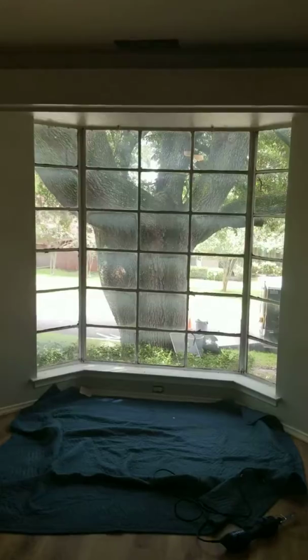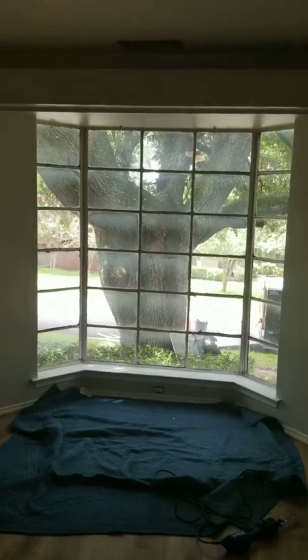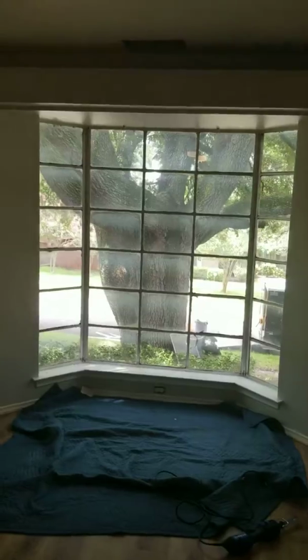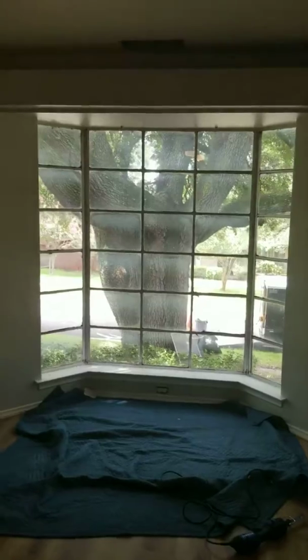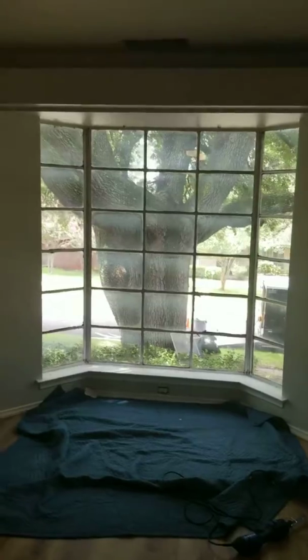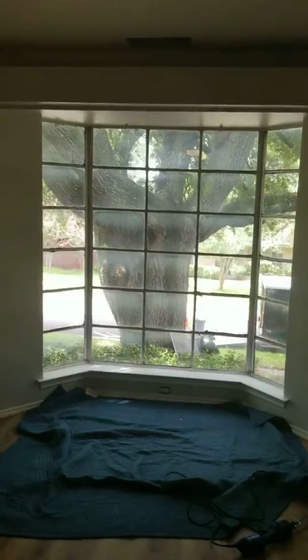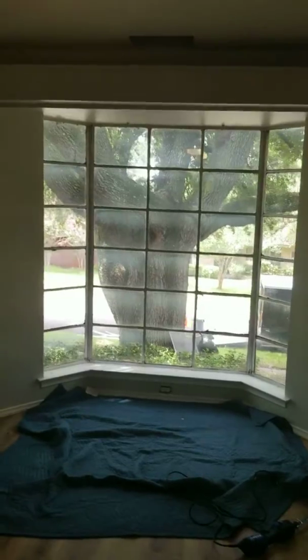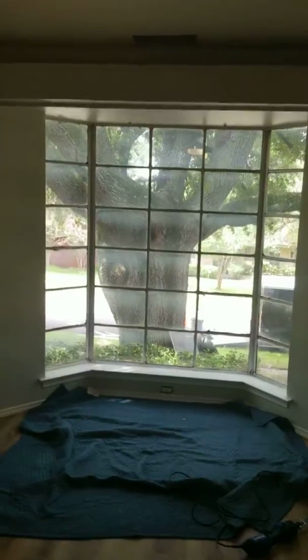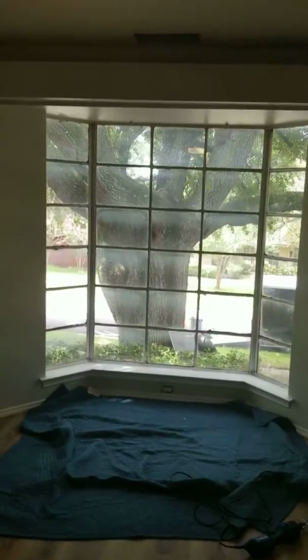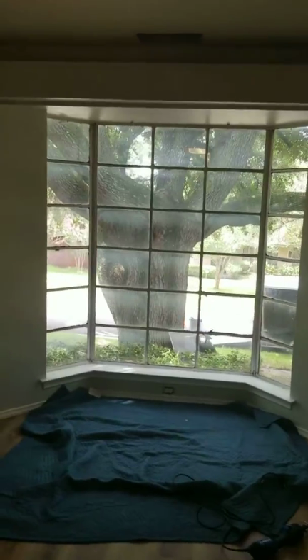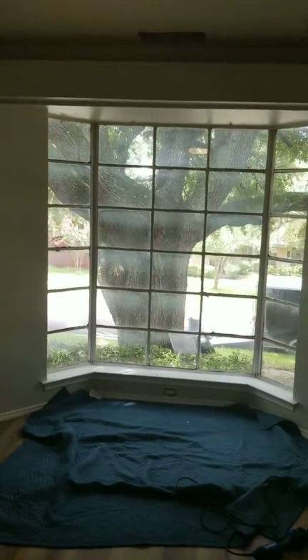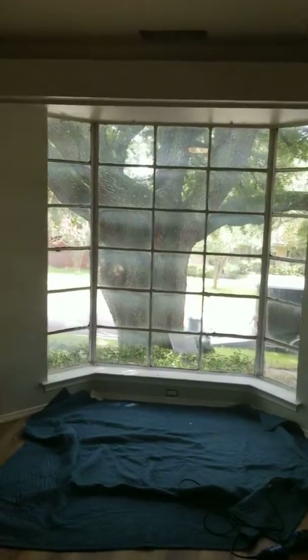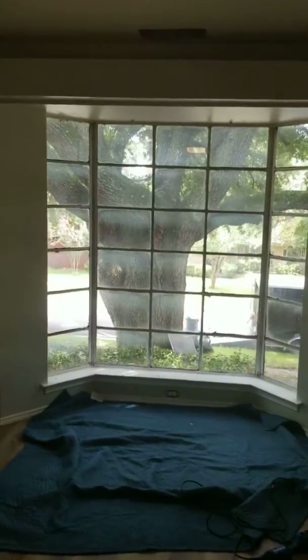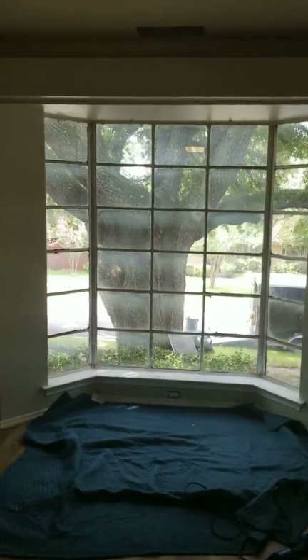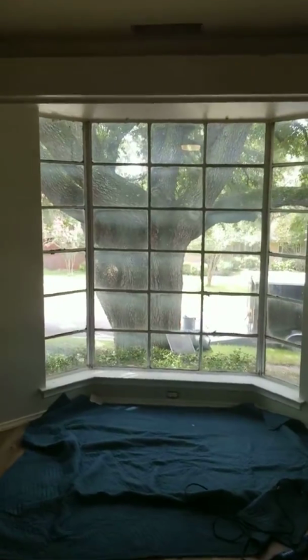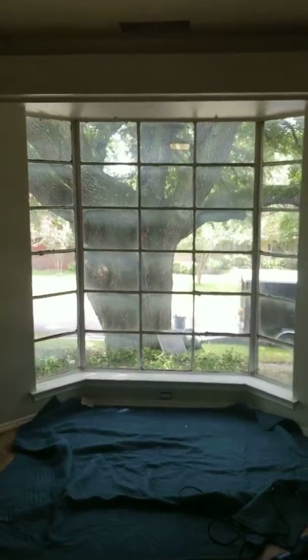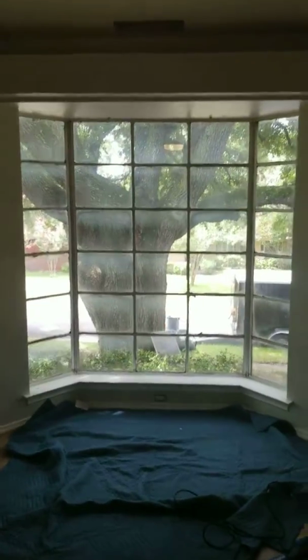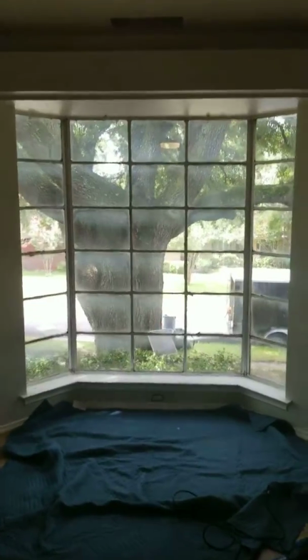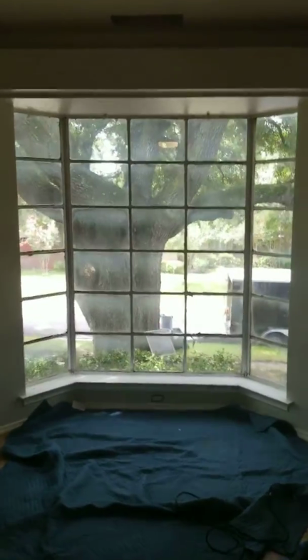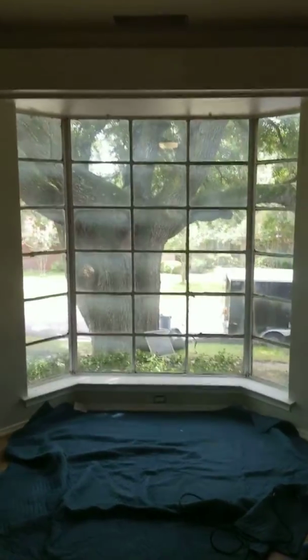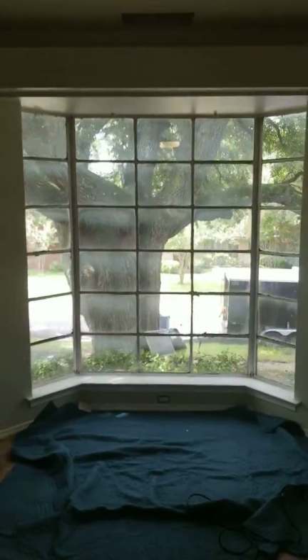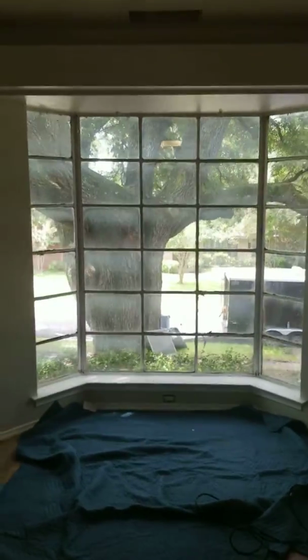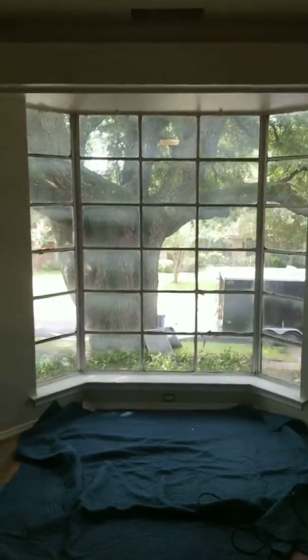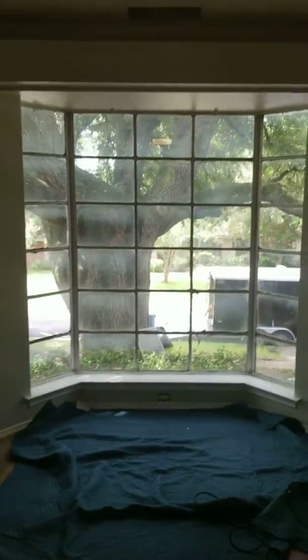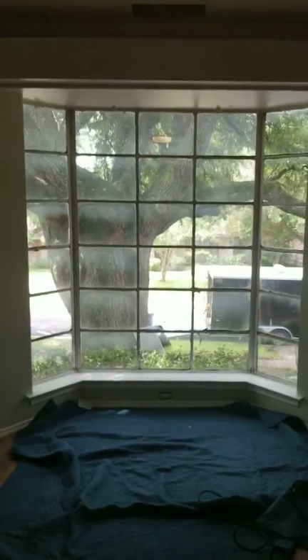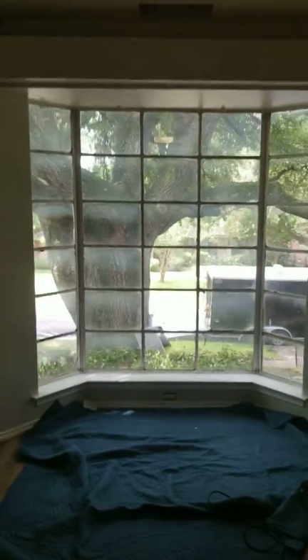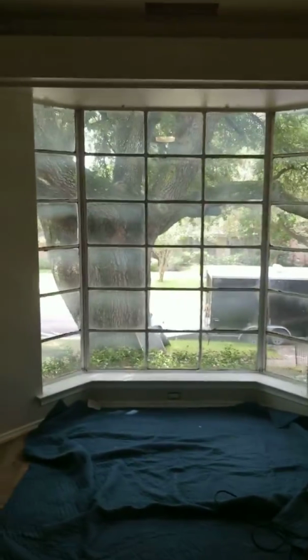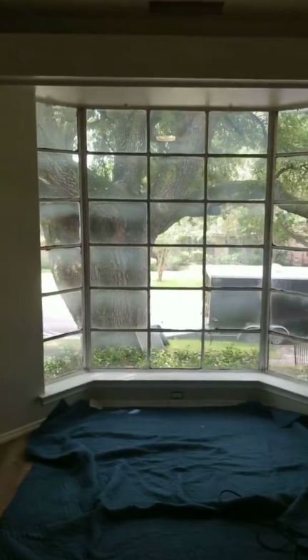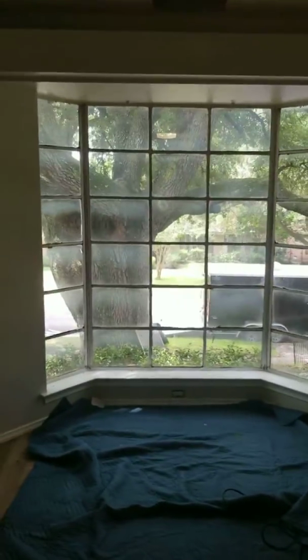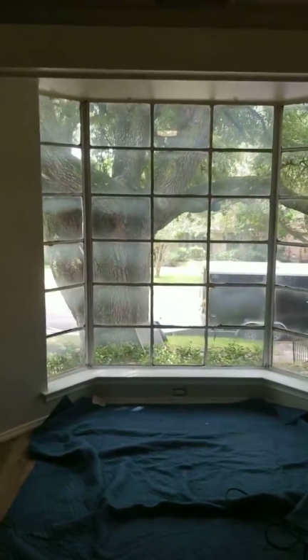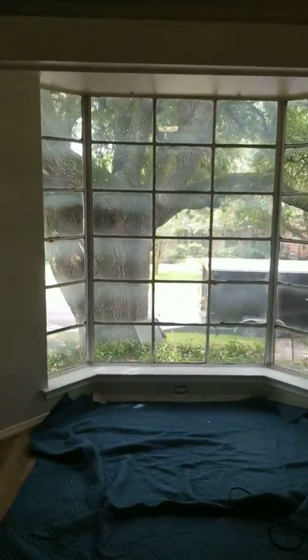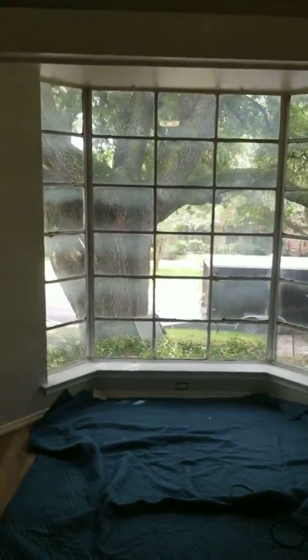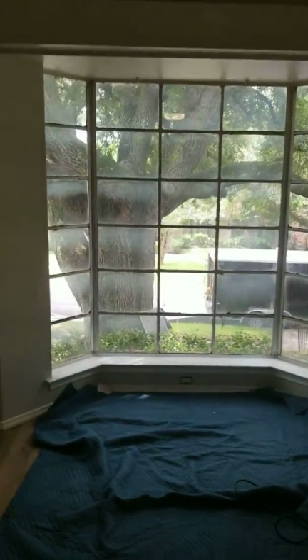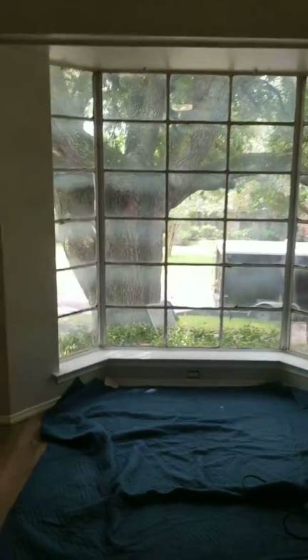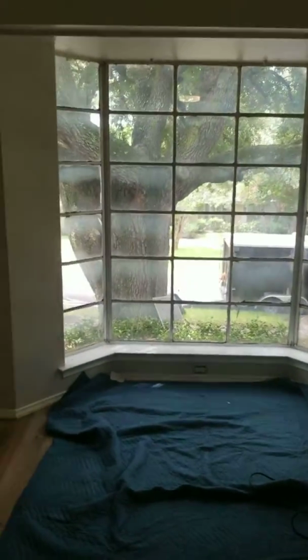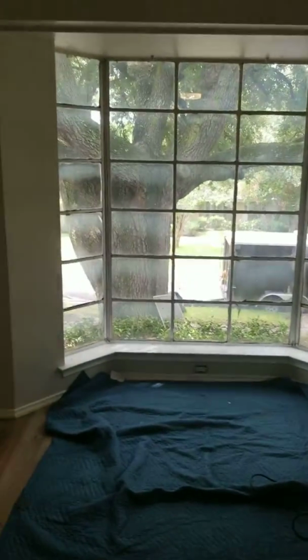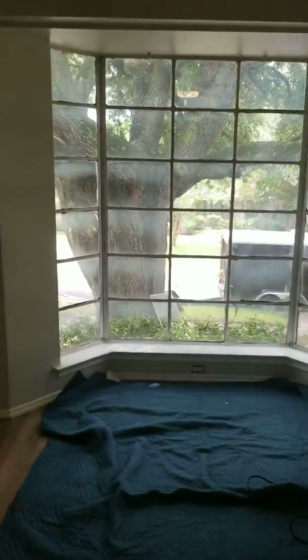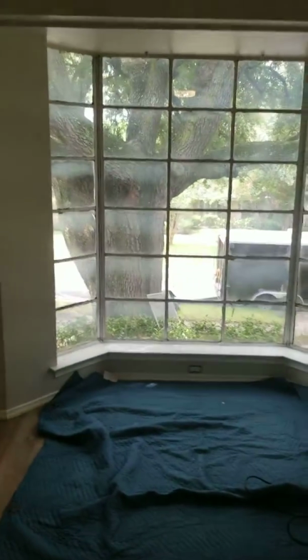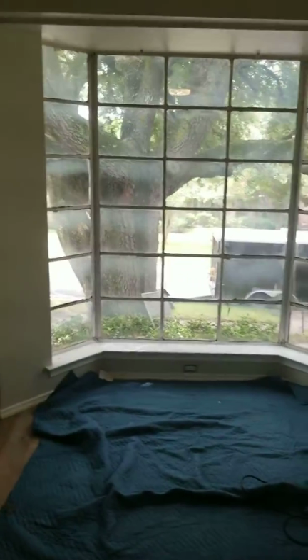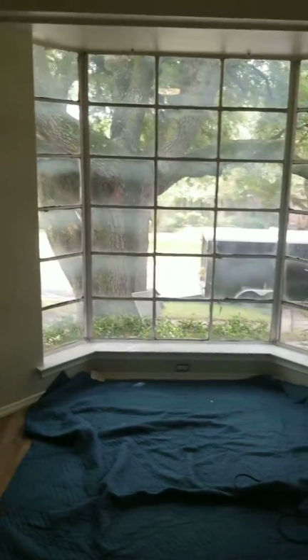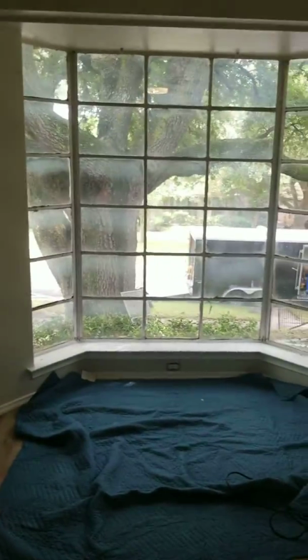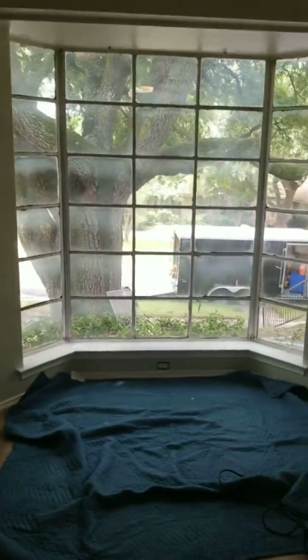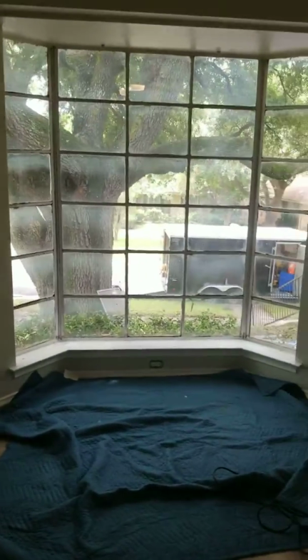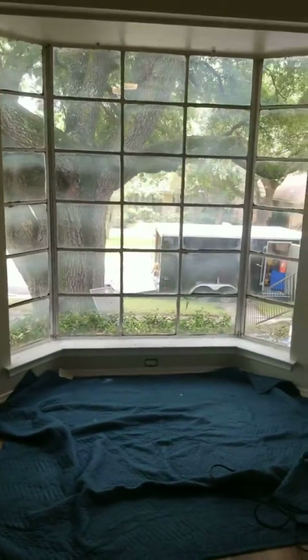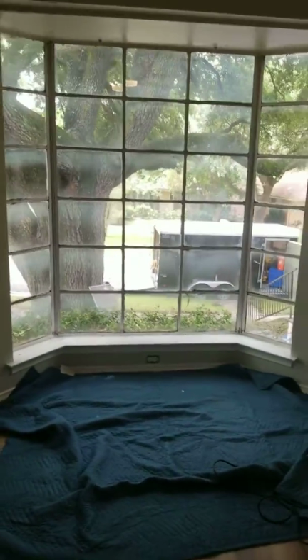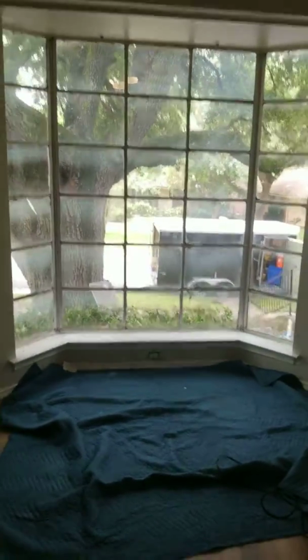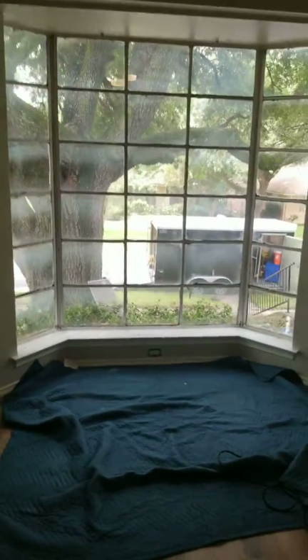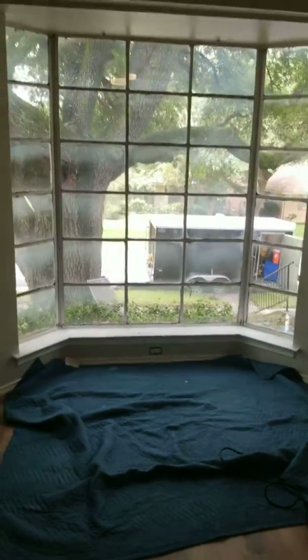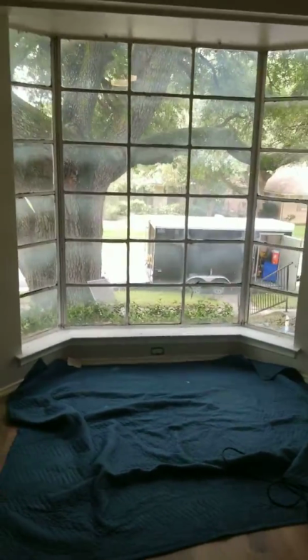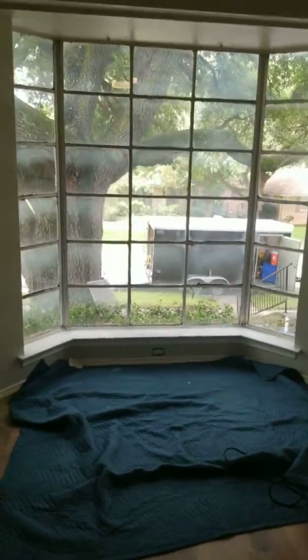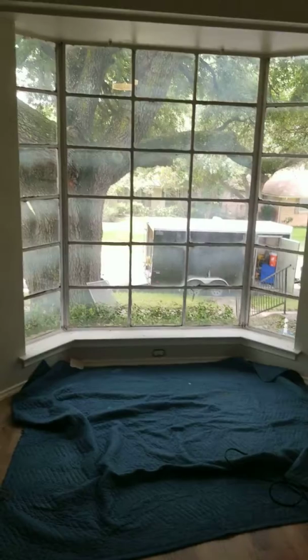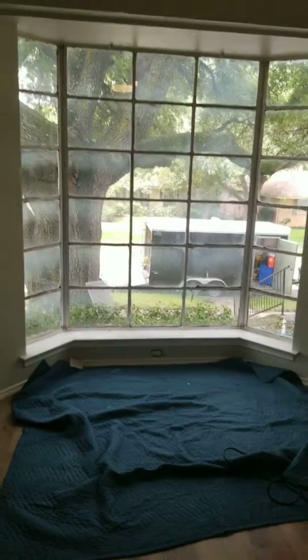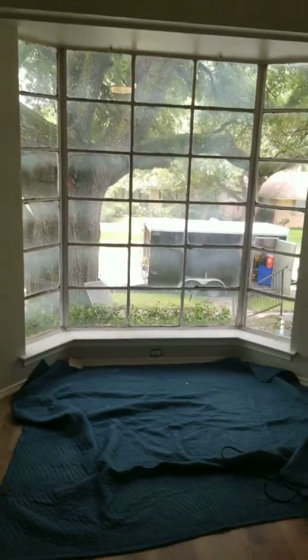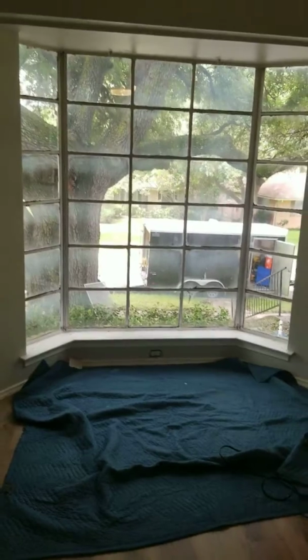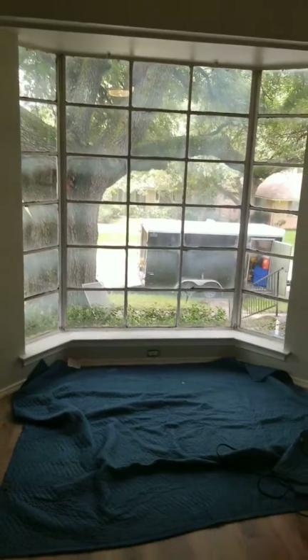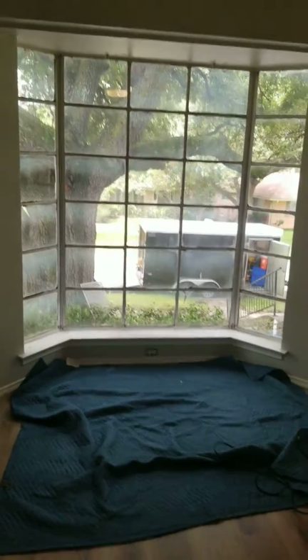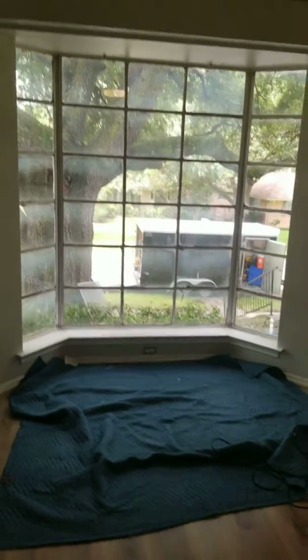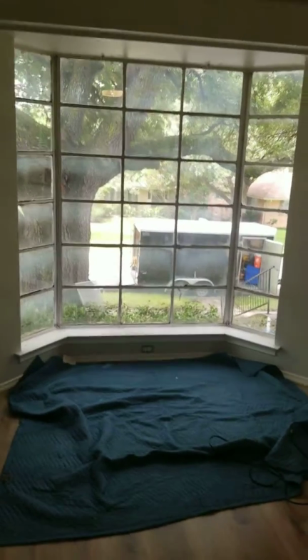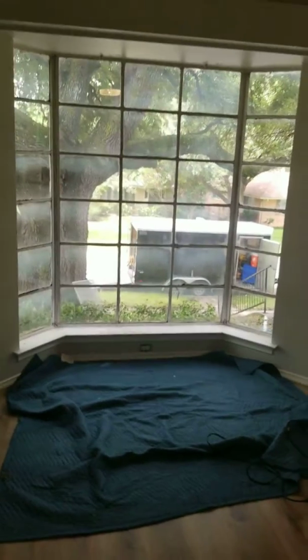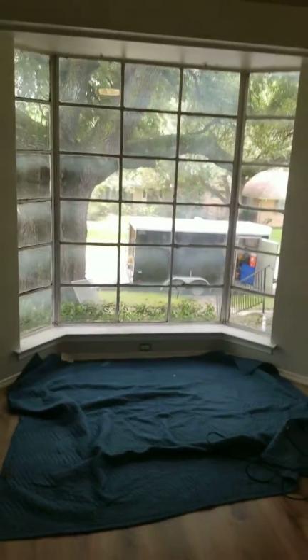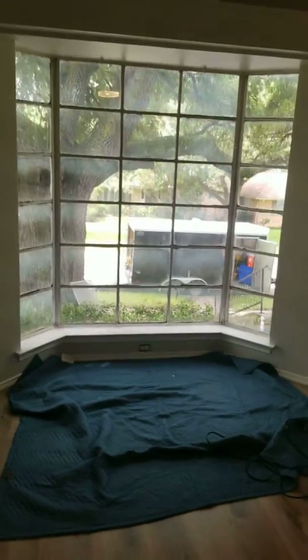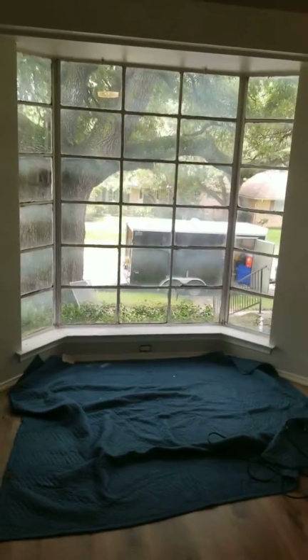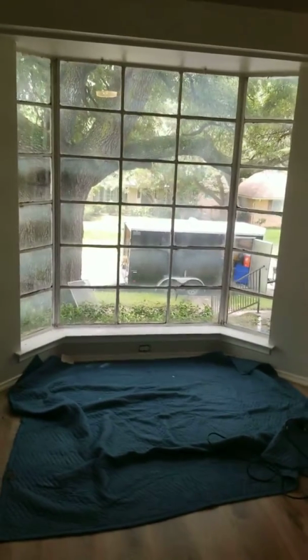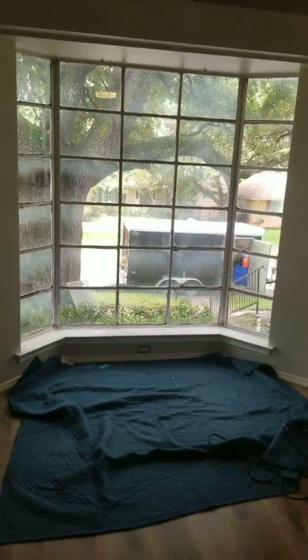Hey guys, Eric at ProtexModeling.com in Grand Prairie, Texas. We're back out here at our Dallas install today.